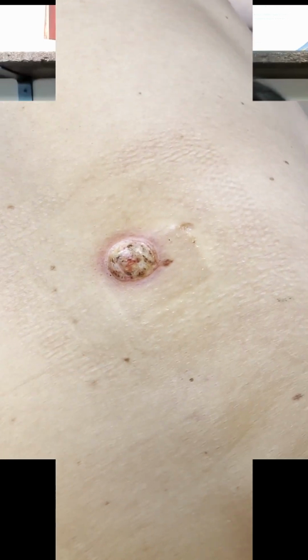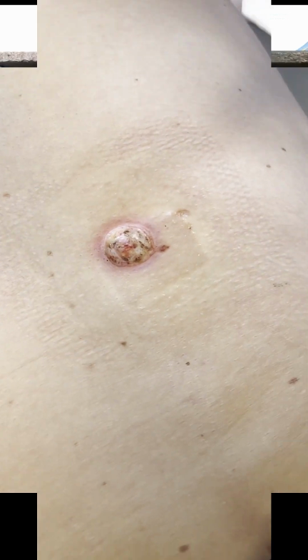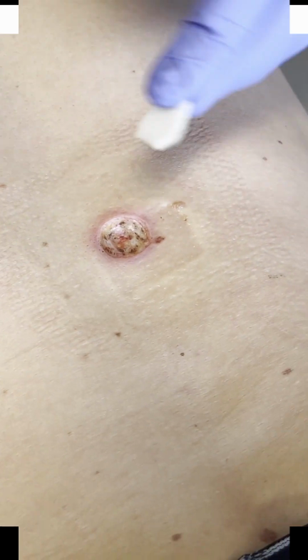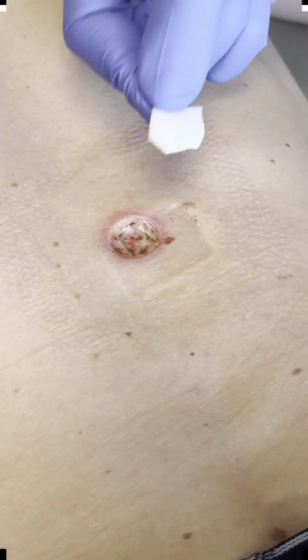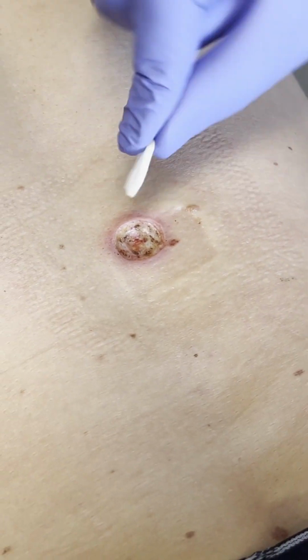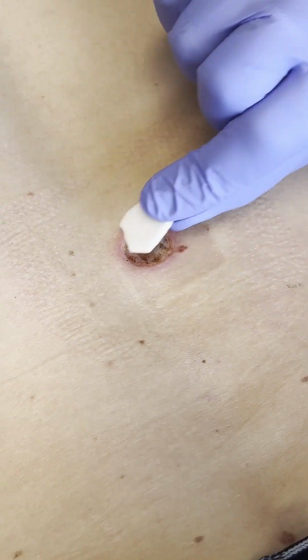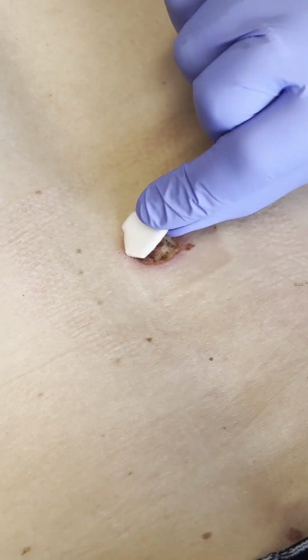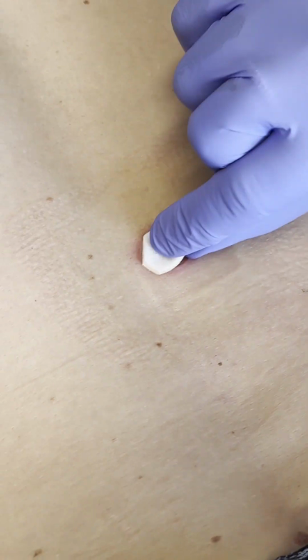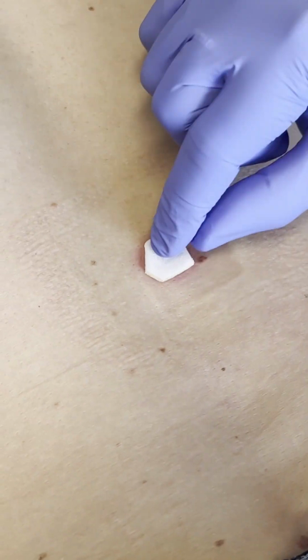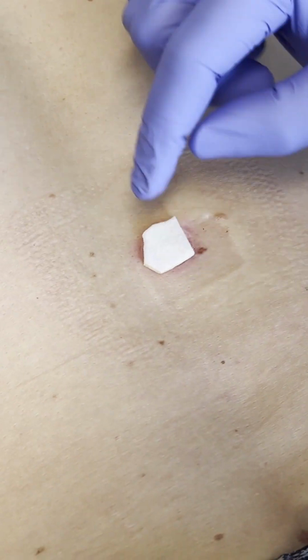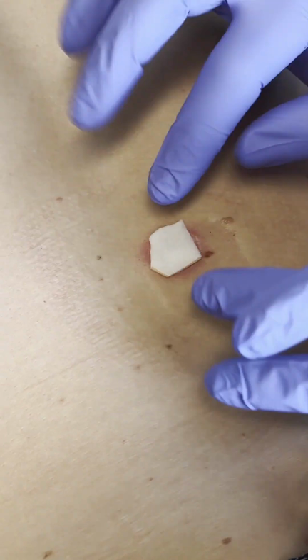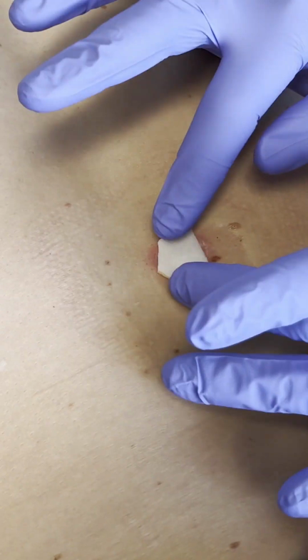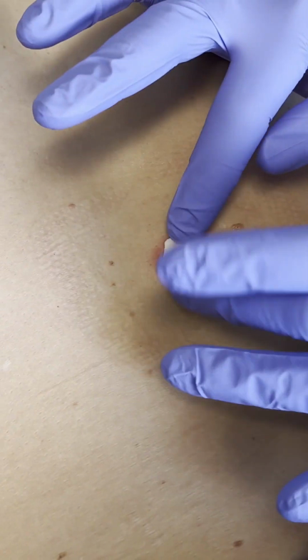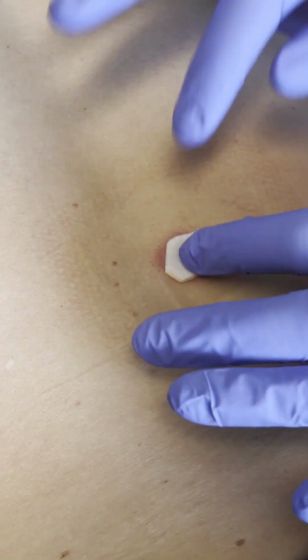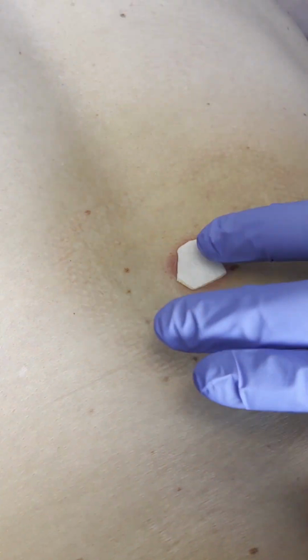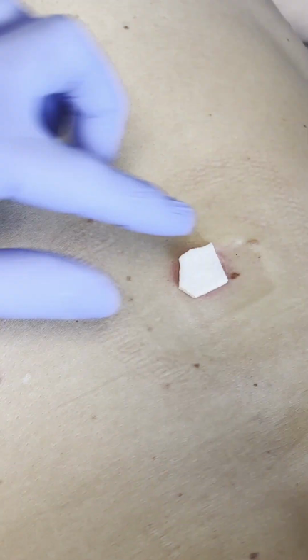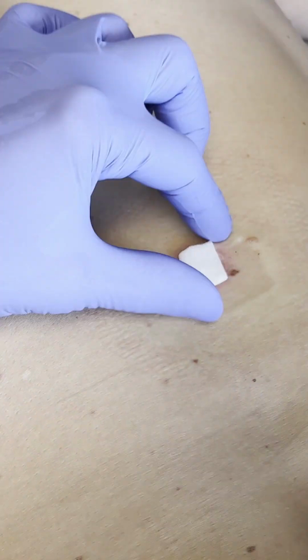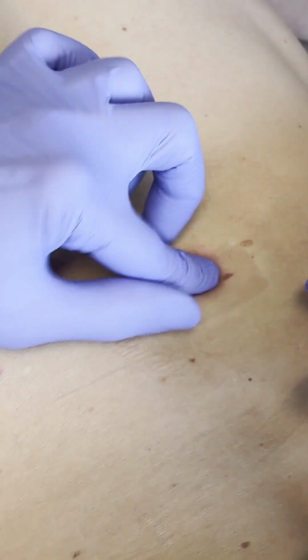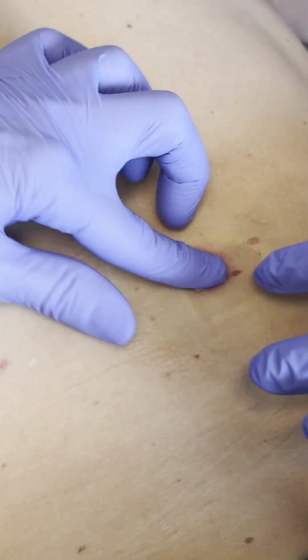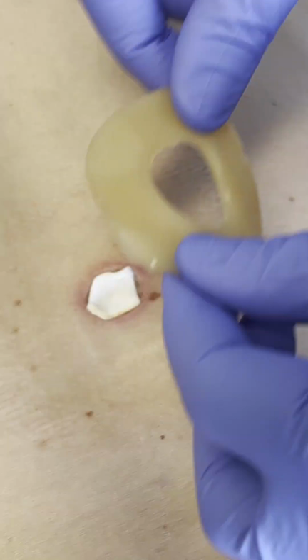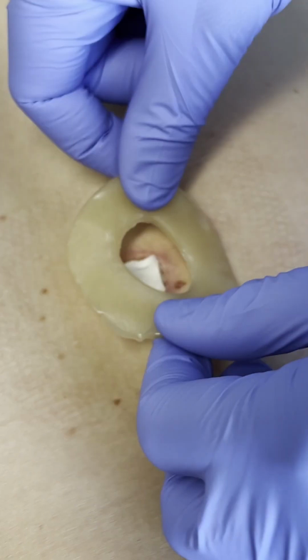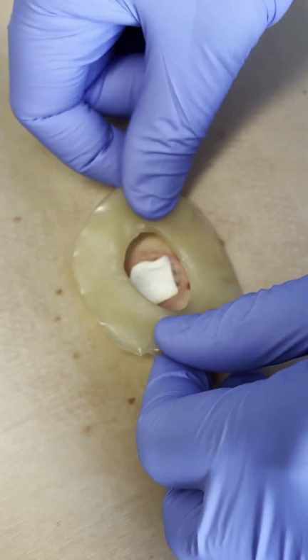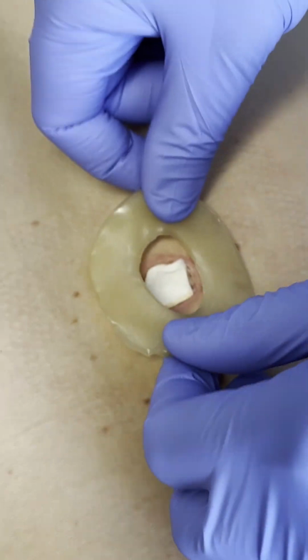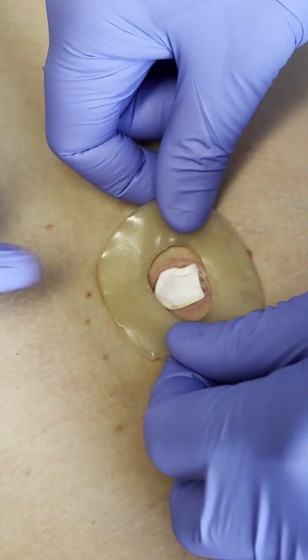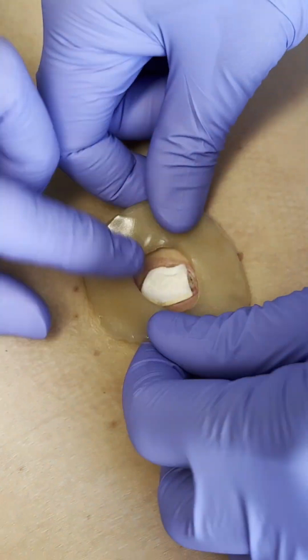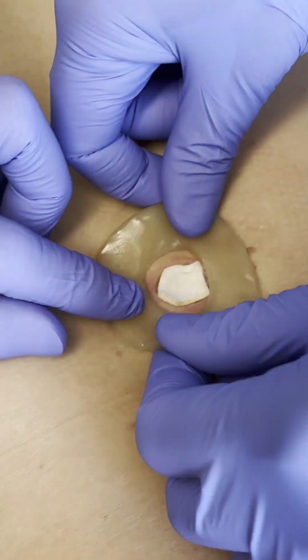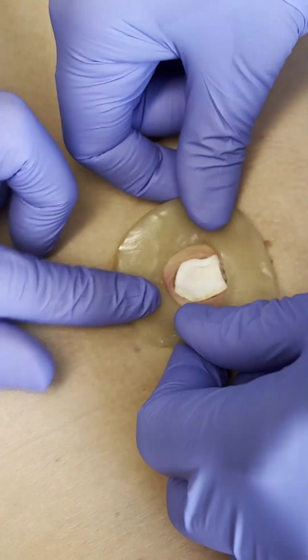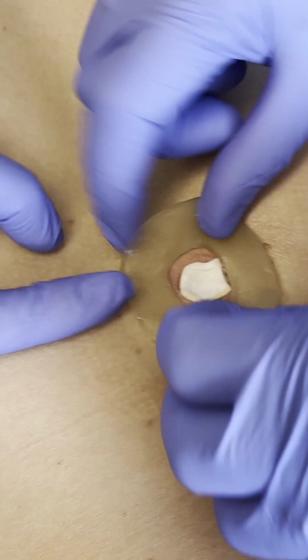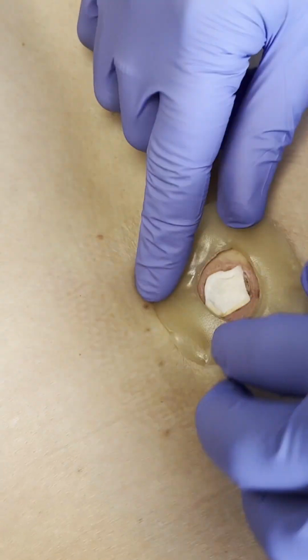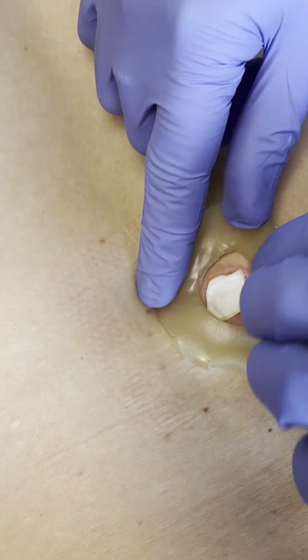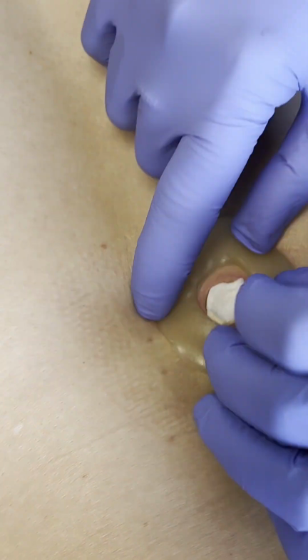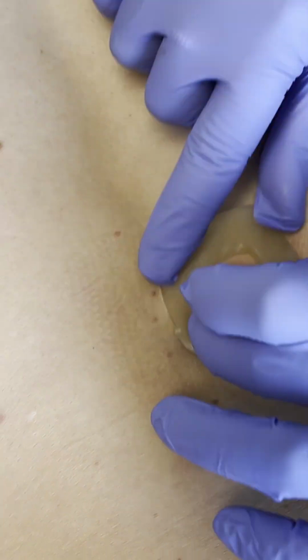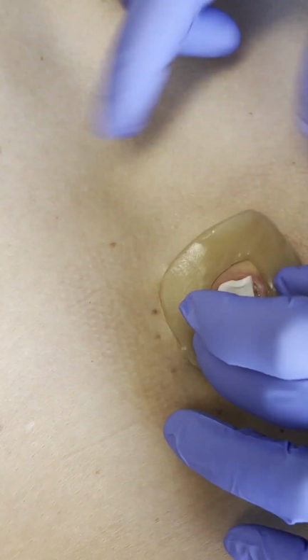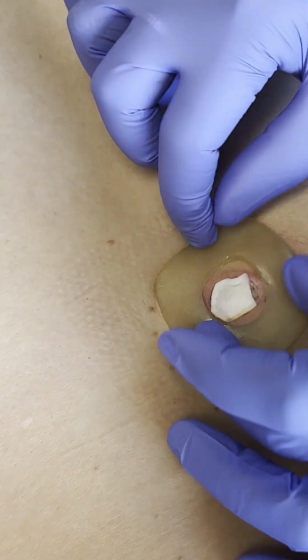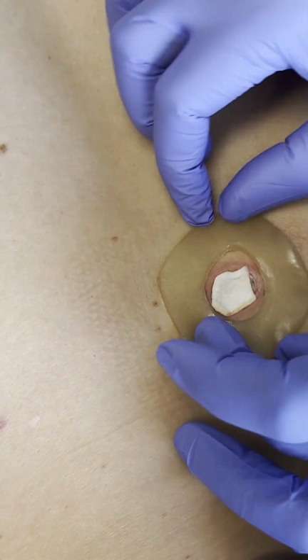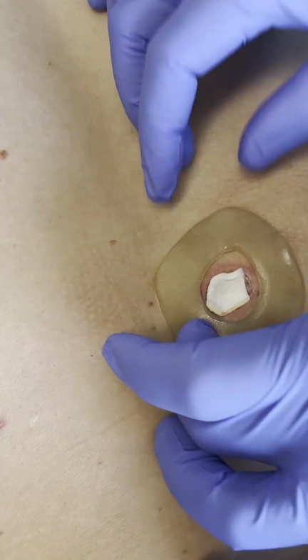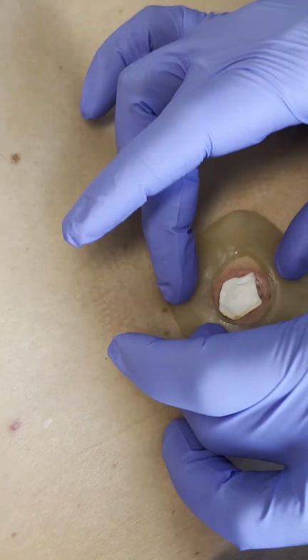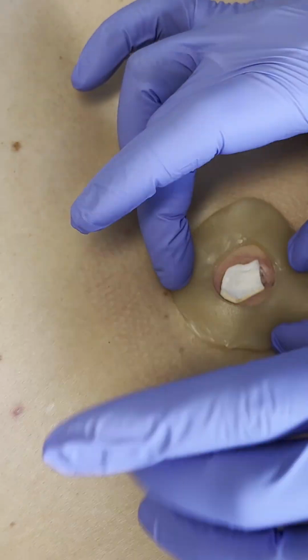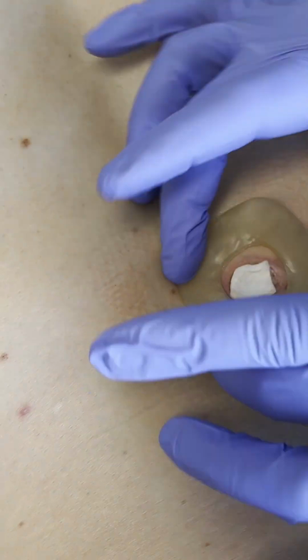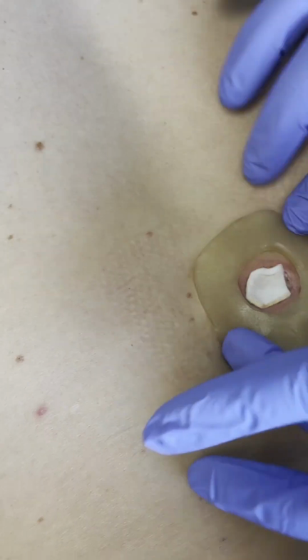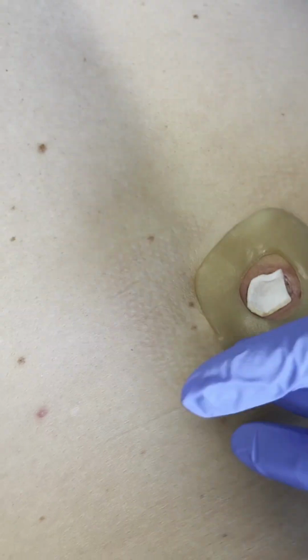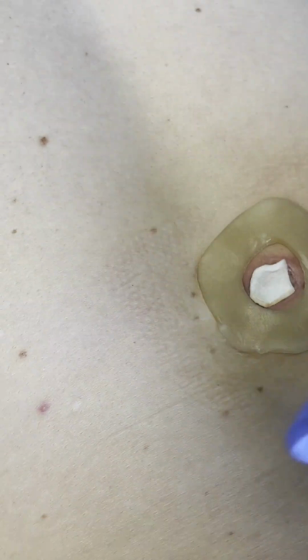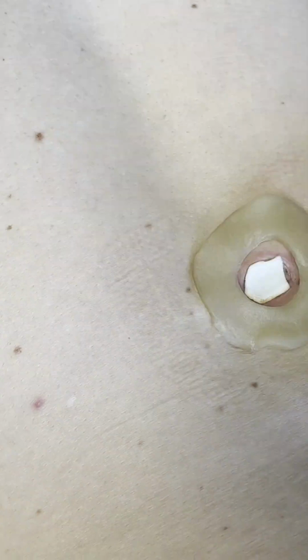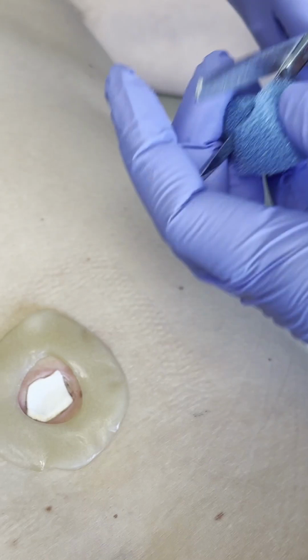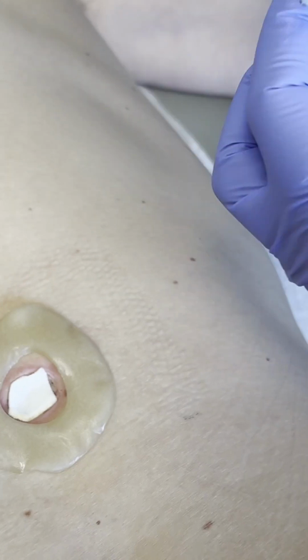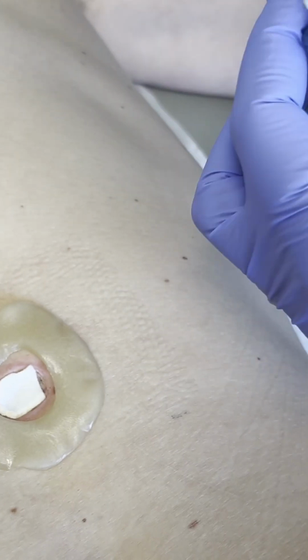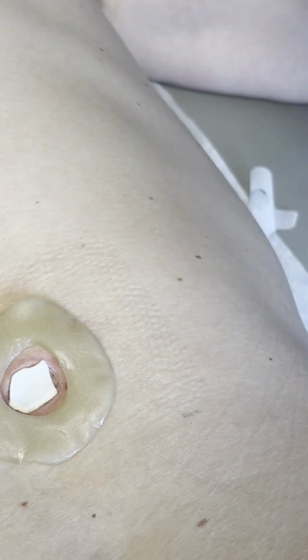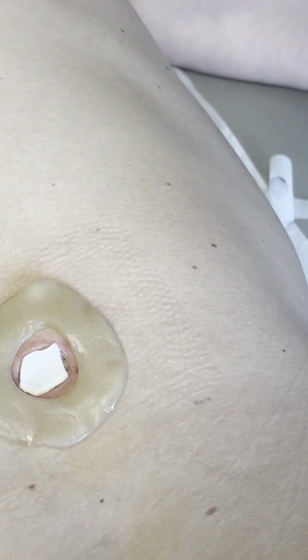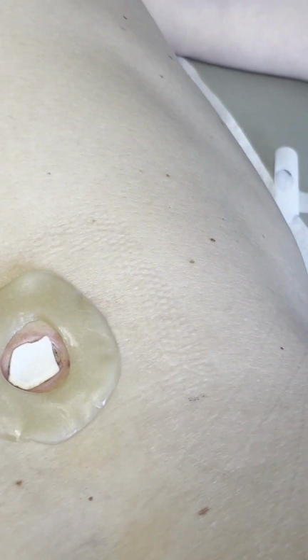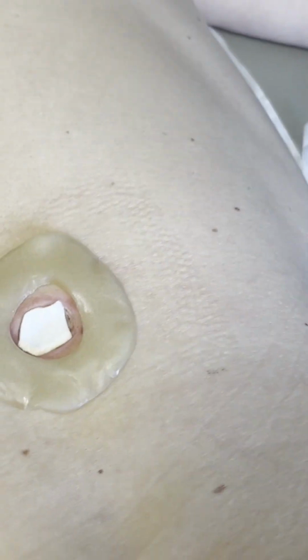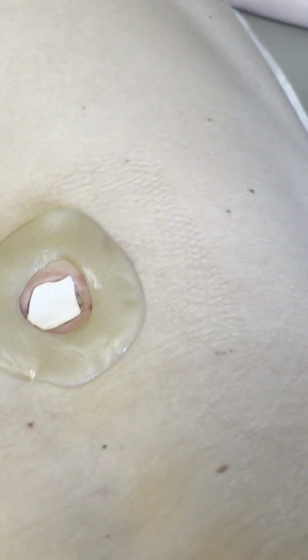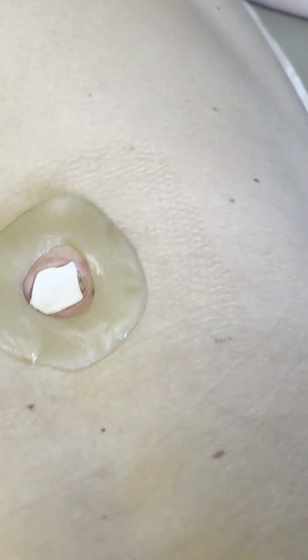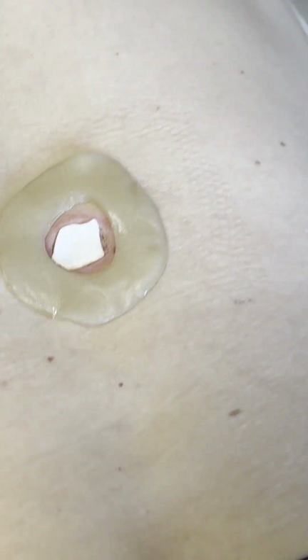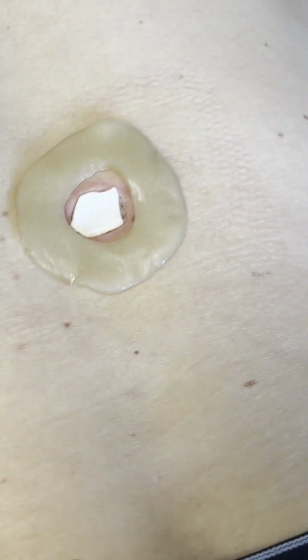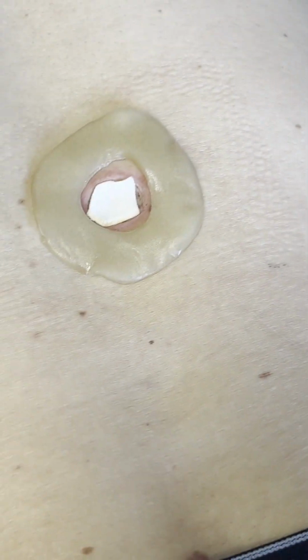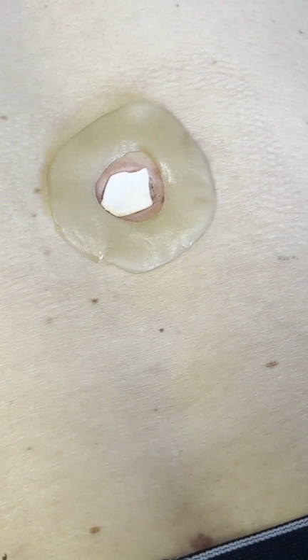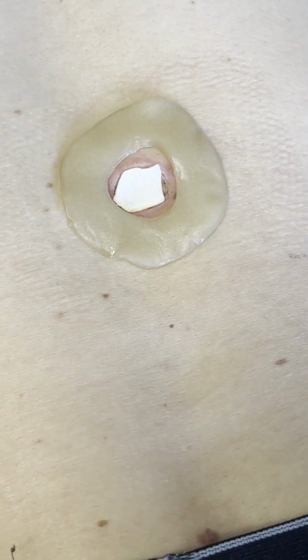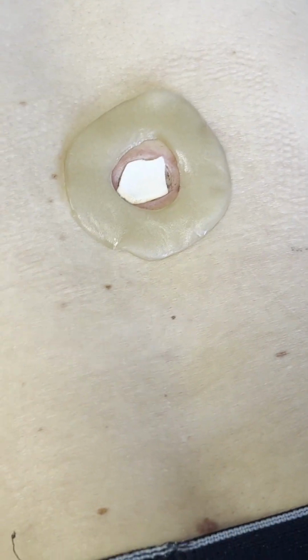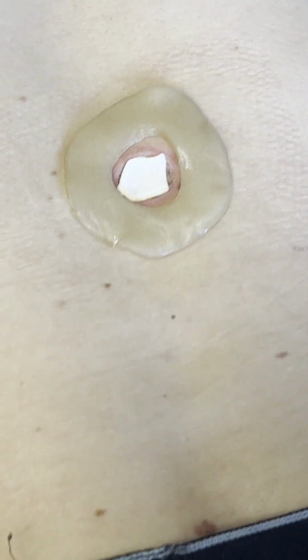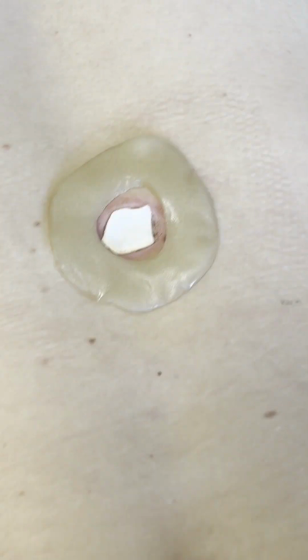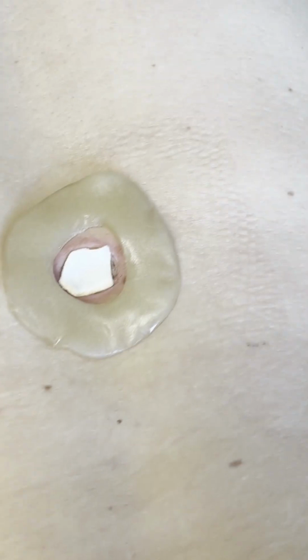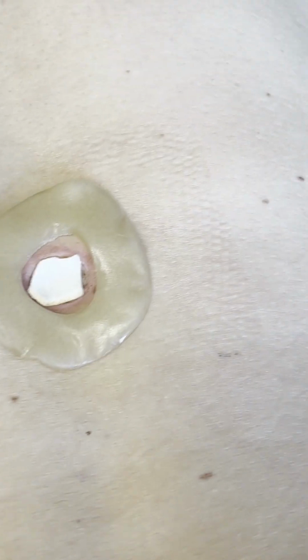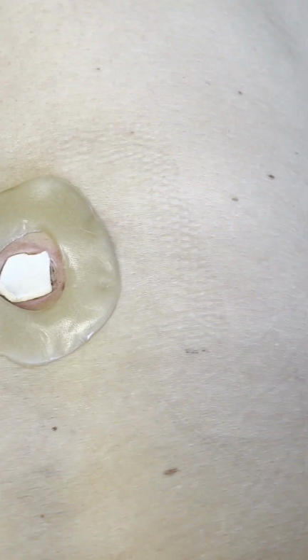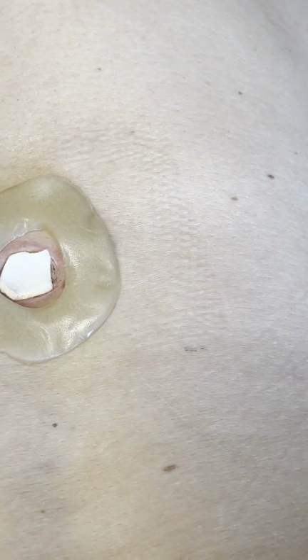This is from Gran Prisma. A little bit of skin soaring — we're going to mushroom top it. So here's your stem of your mushroom.